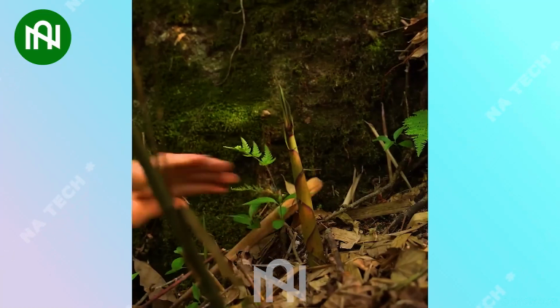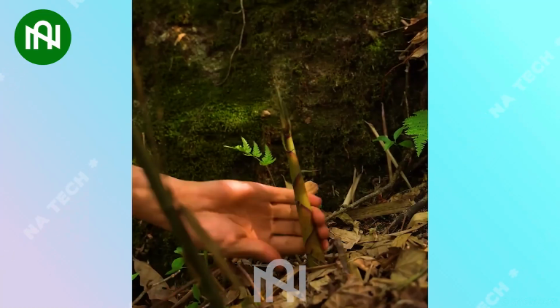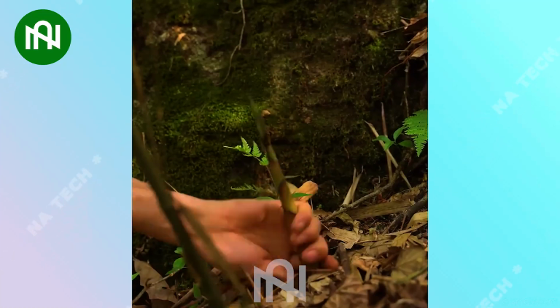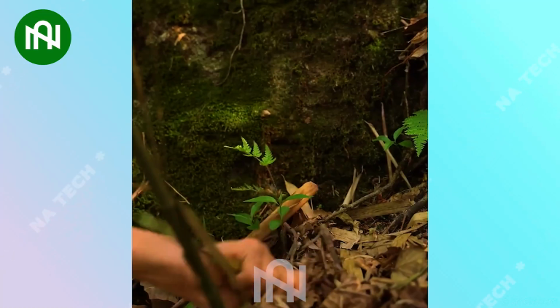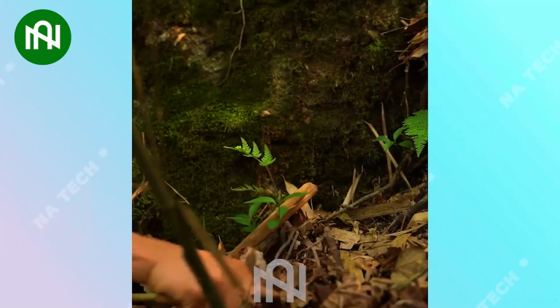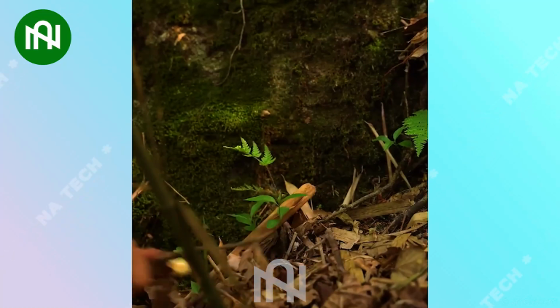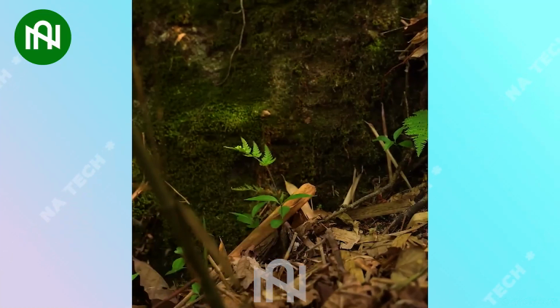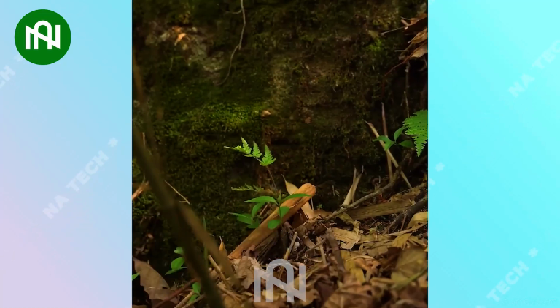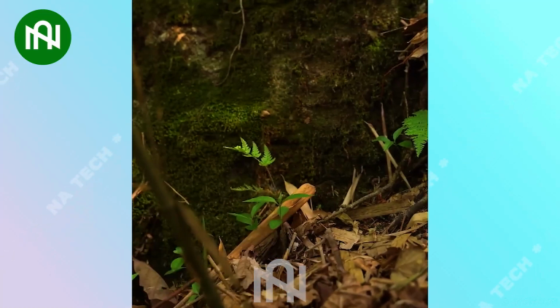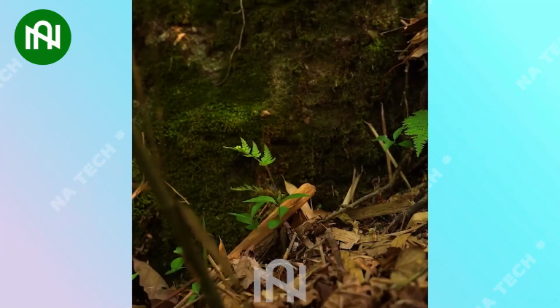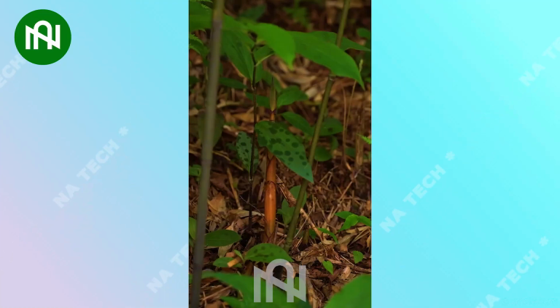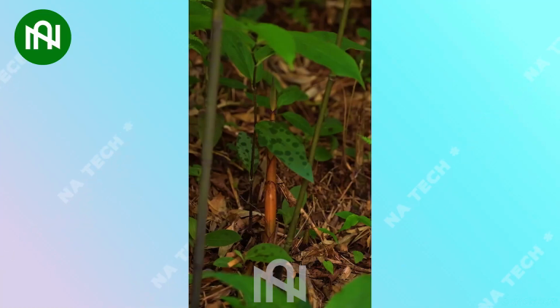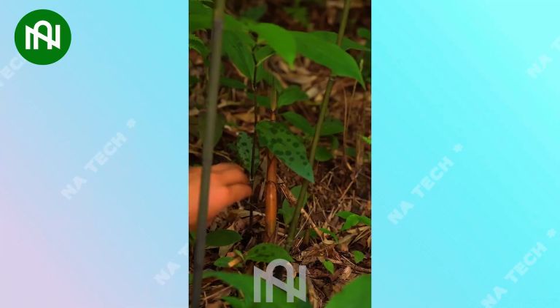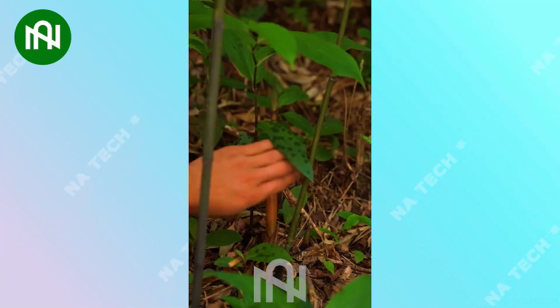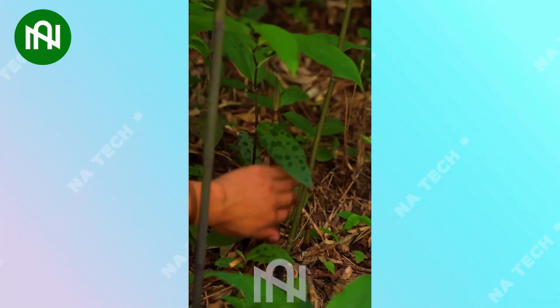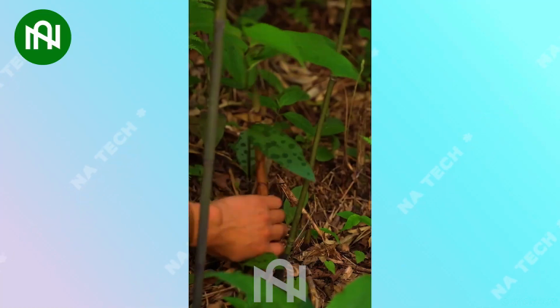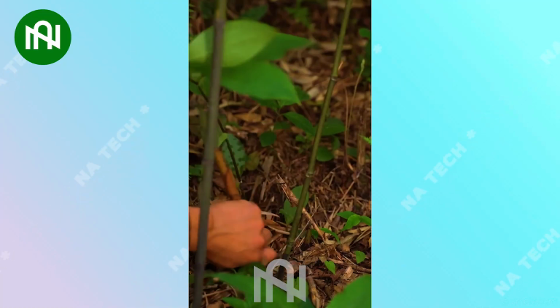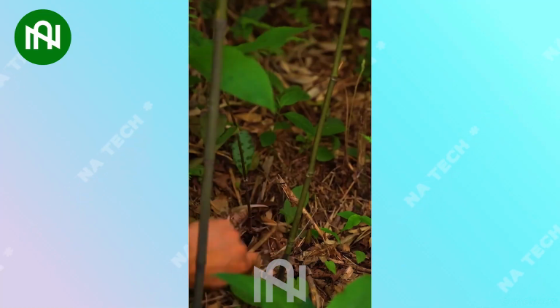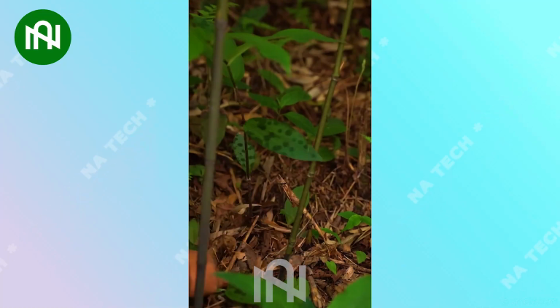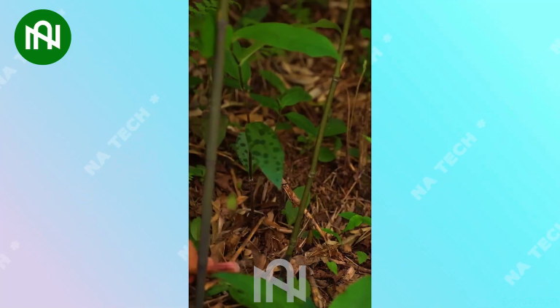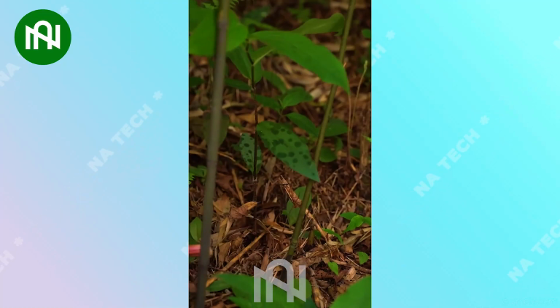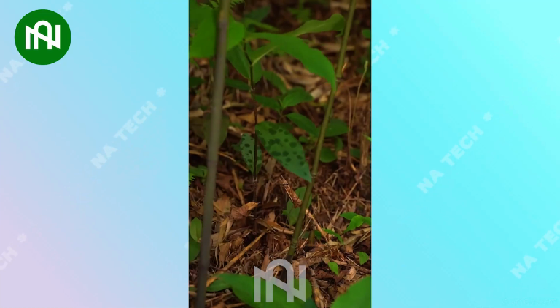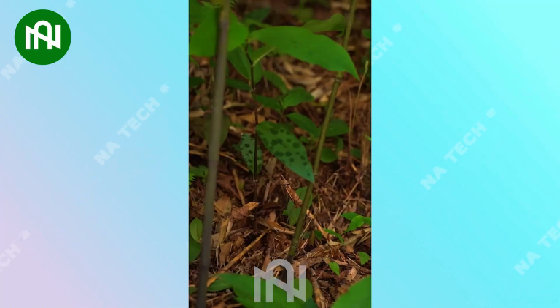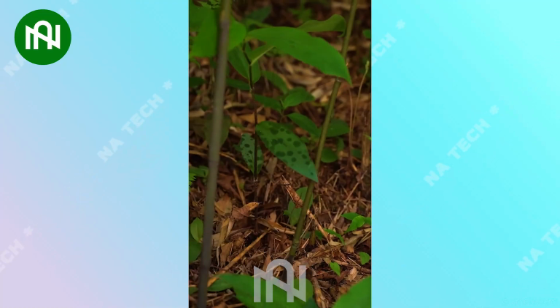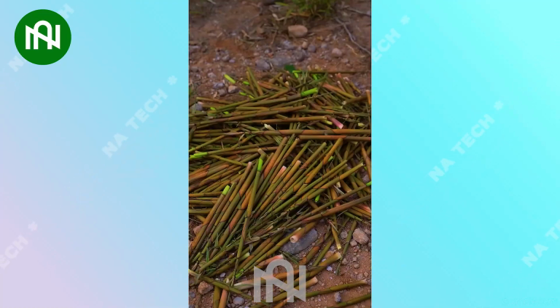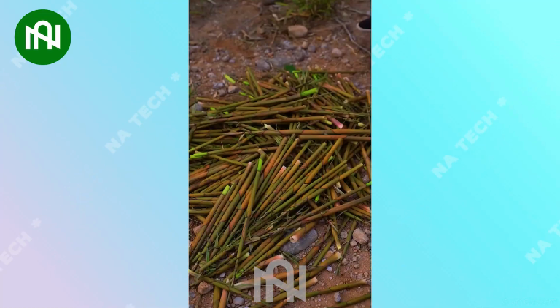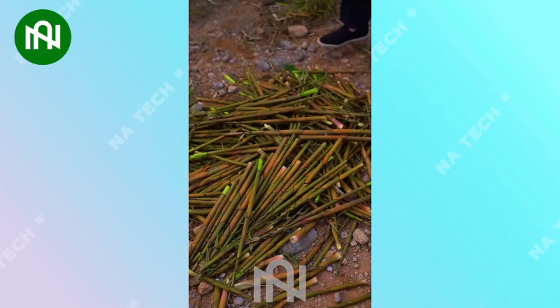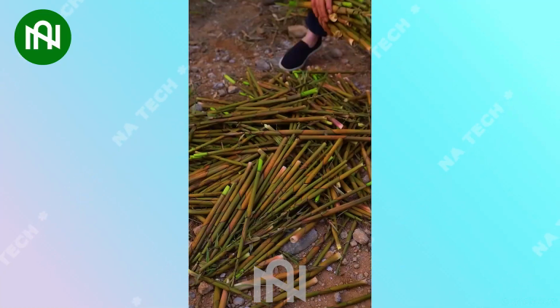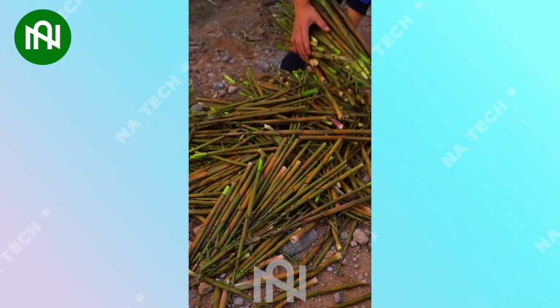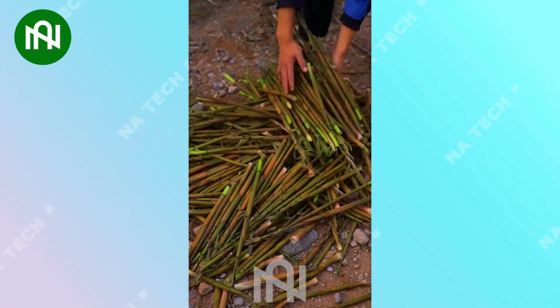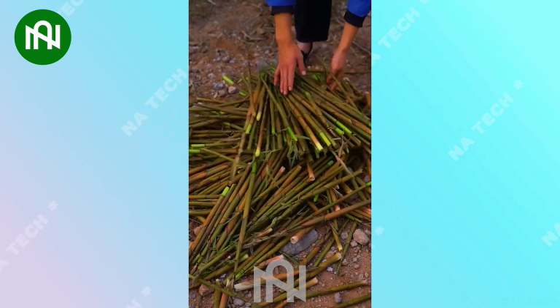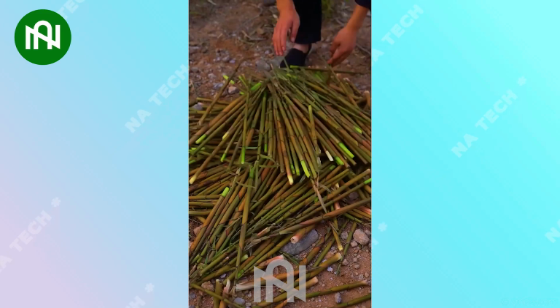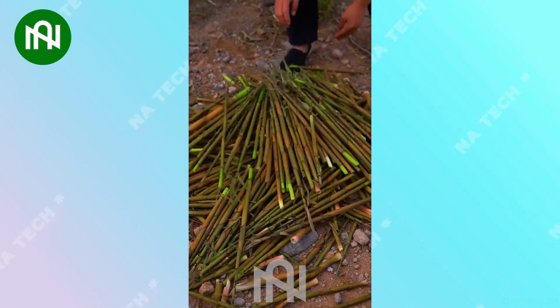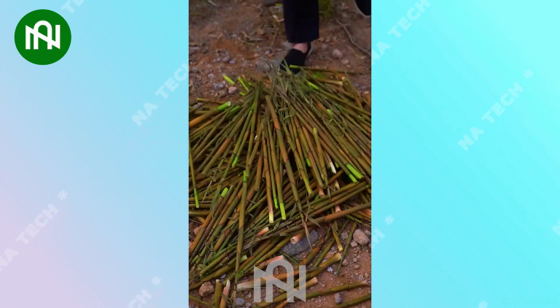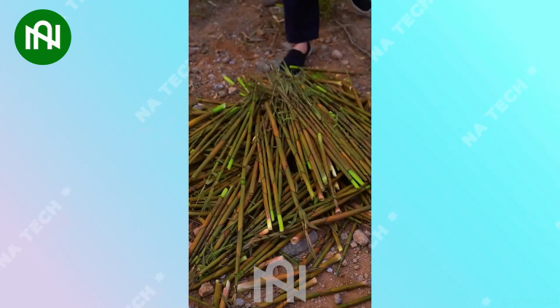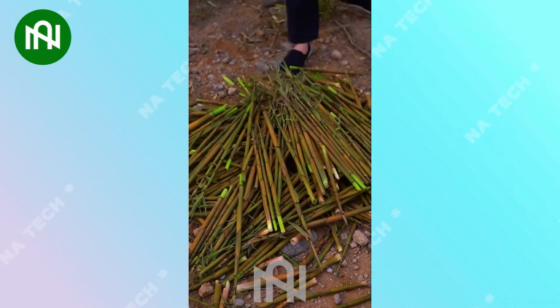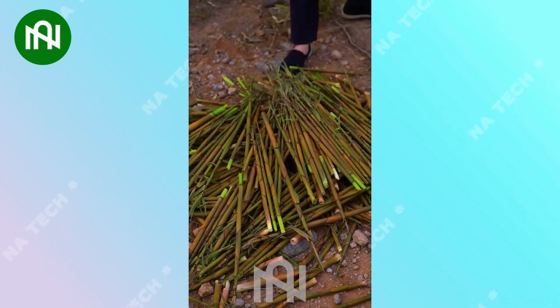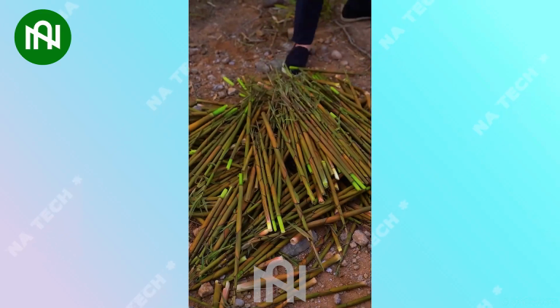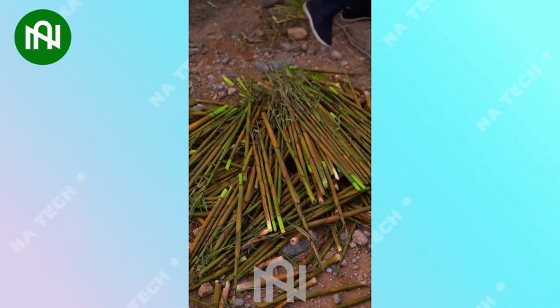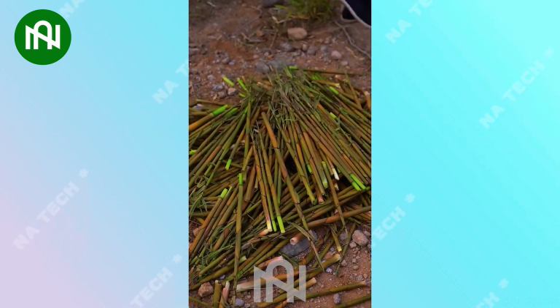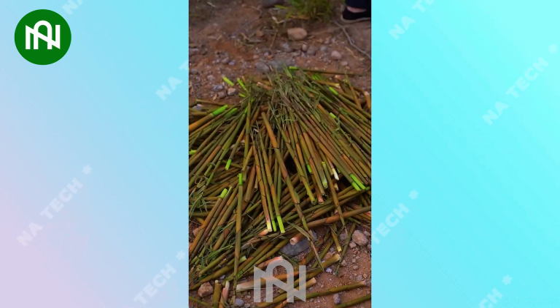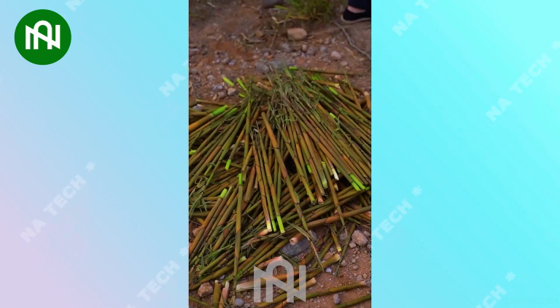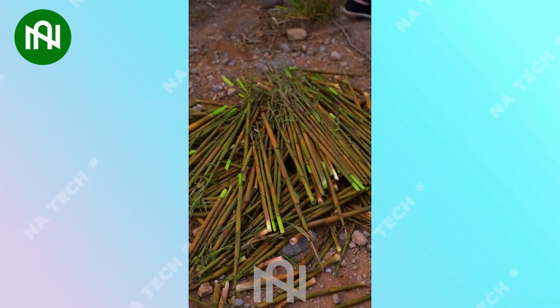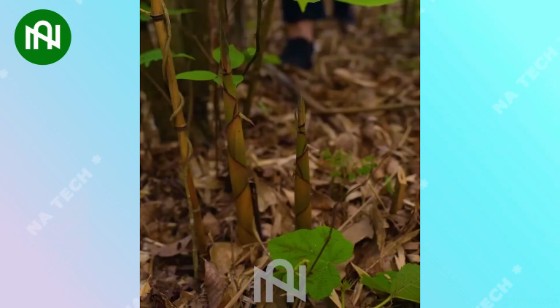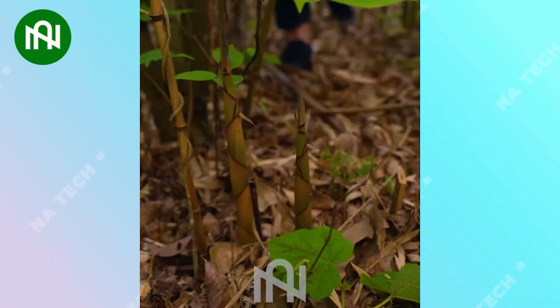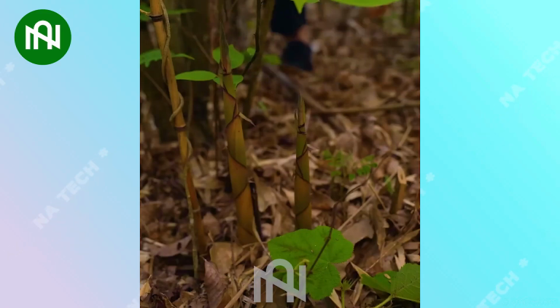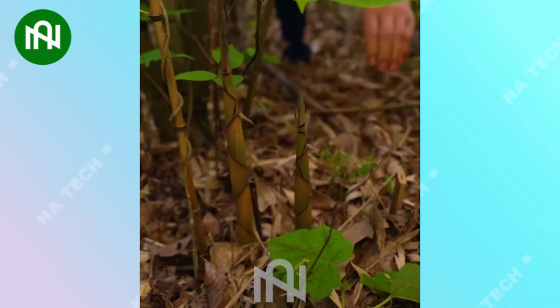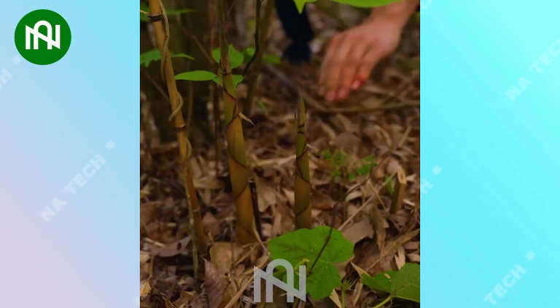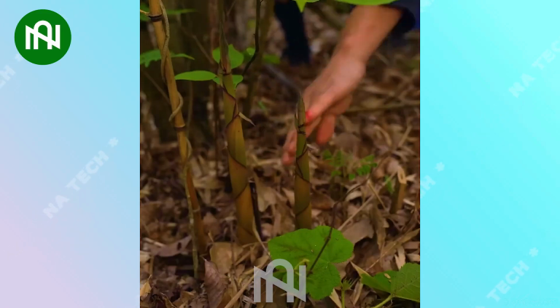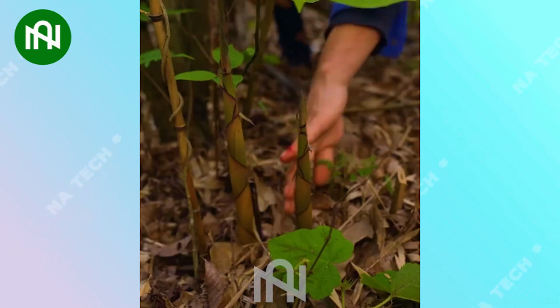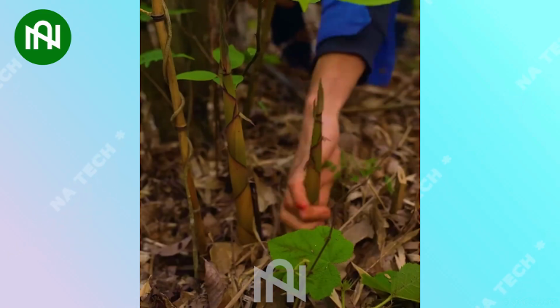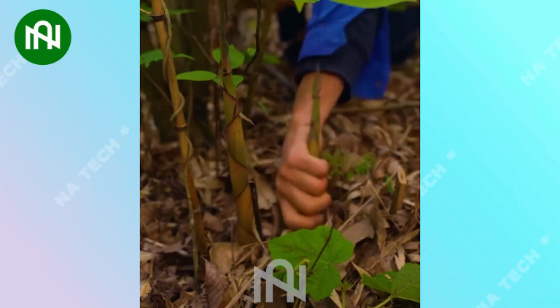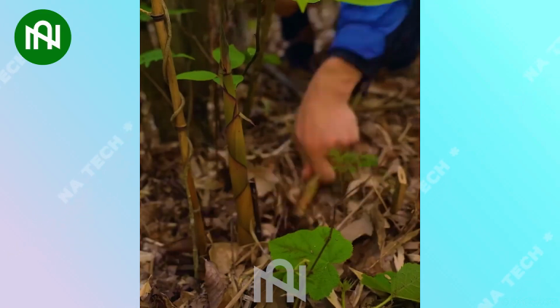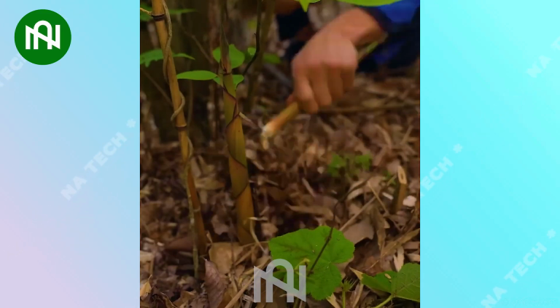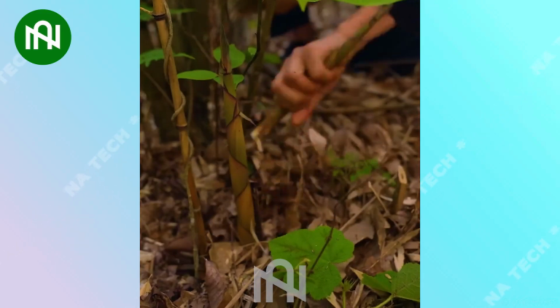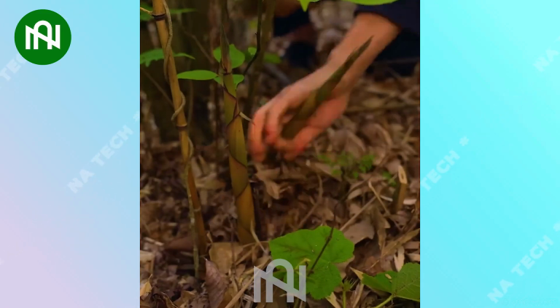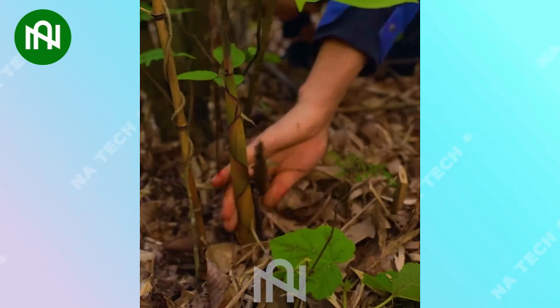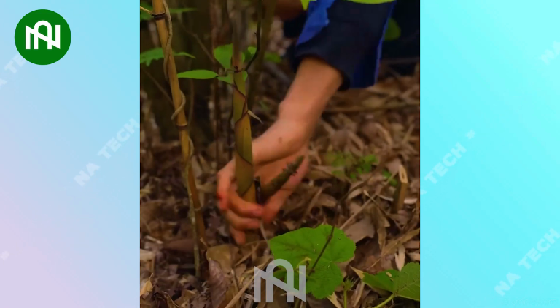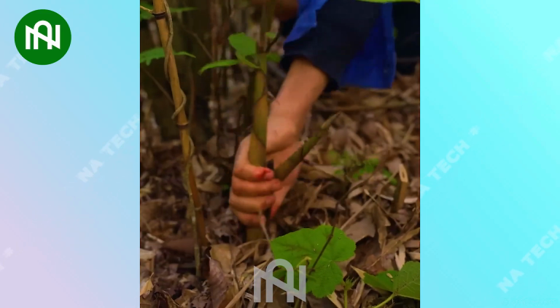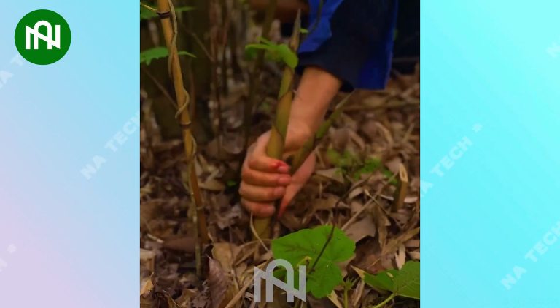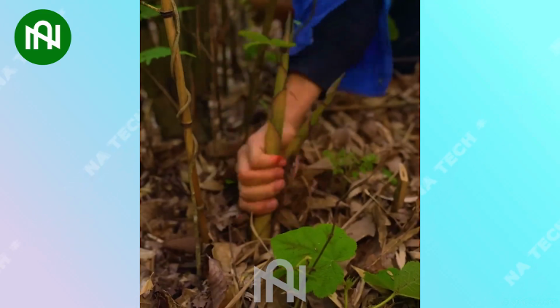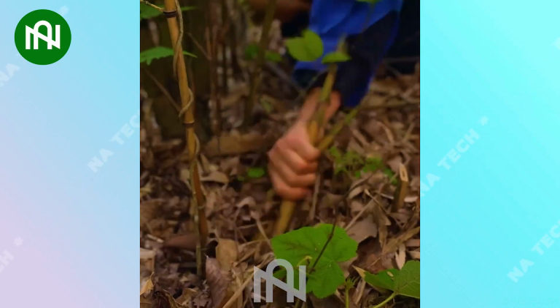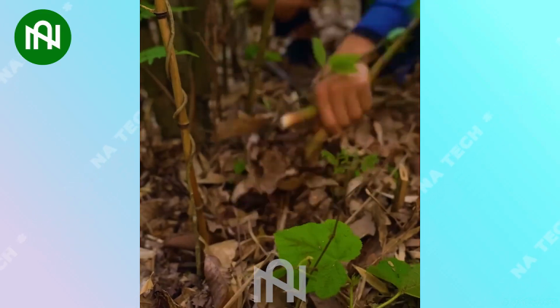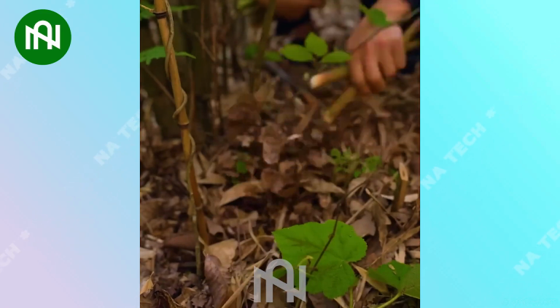Look at how smoothly this person is harvesting bamboo shoots. It's truly a skilled professional in the field.